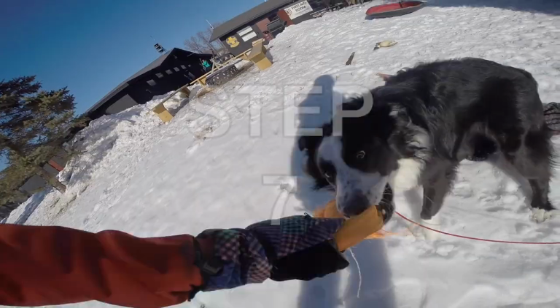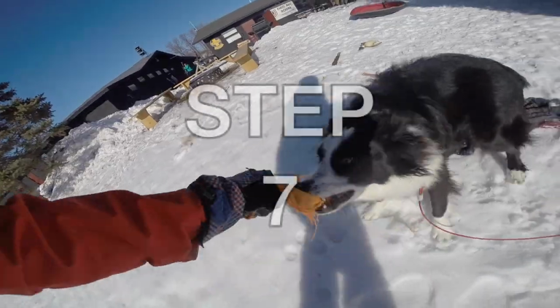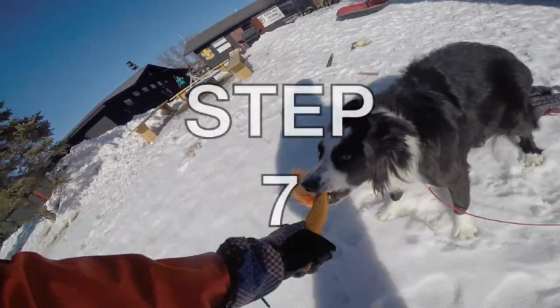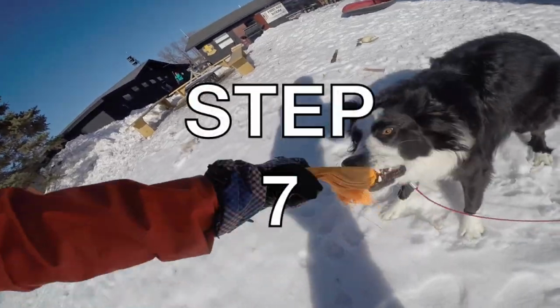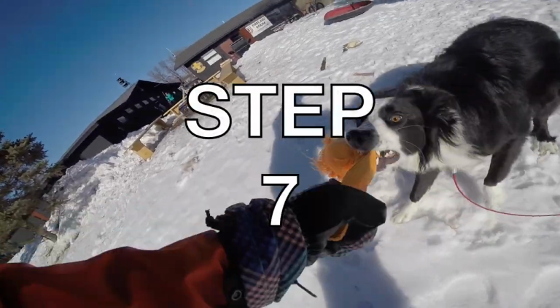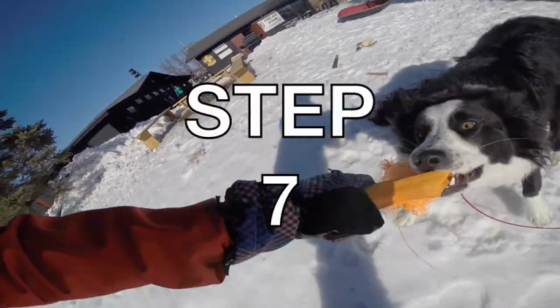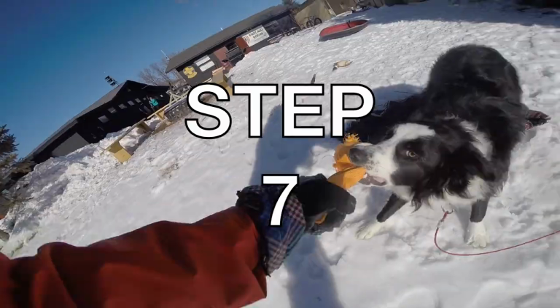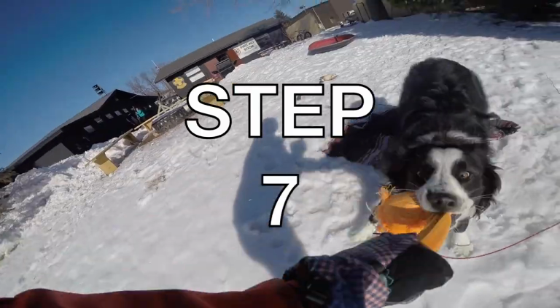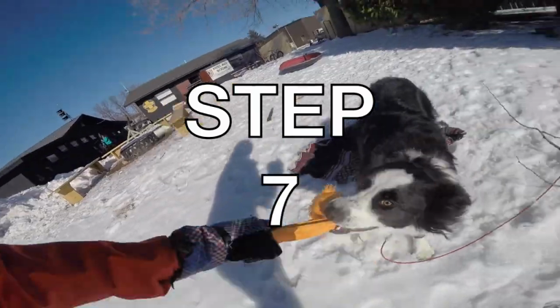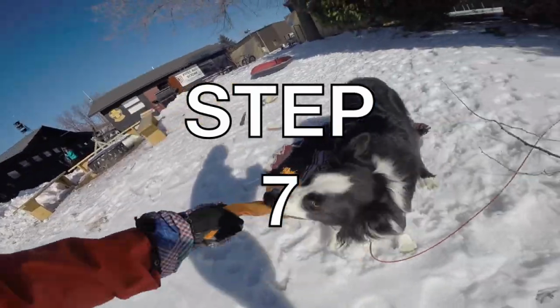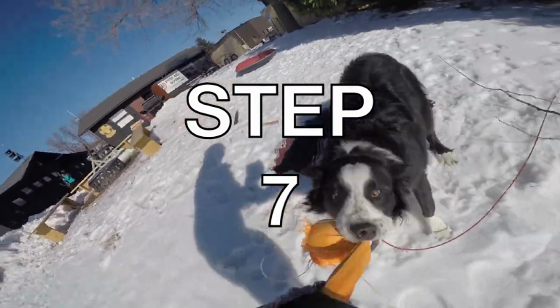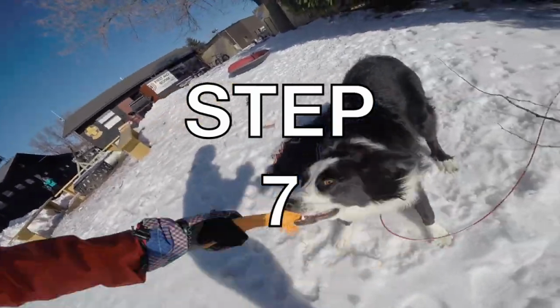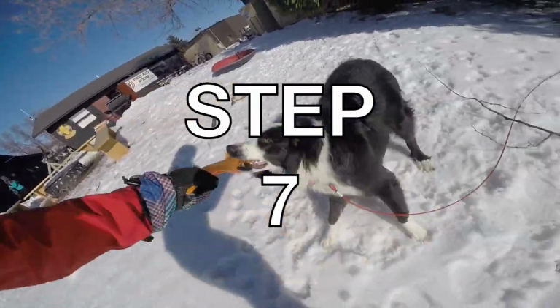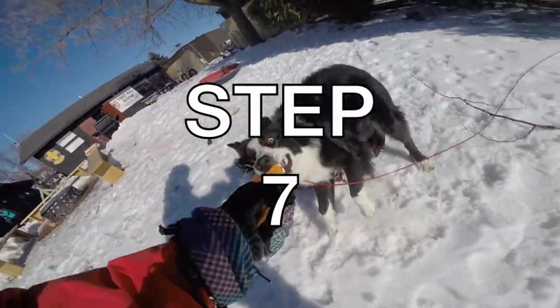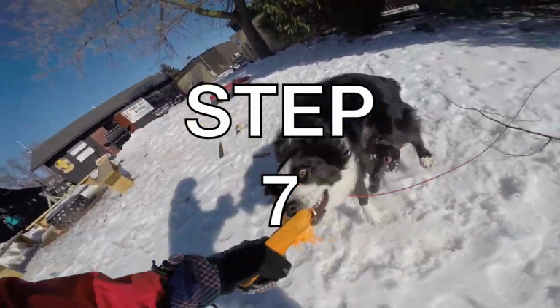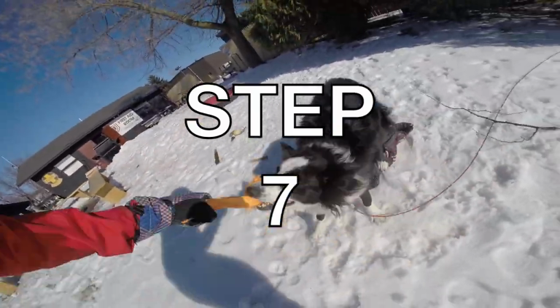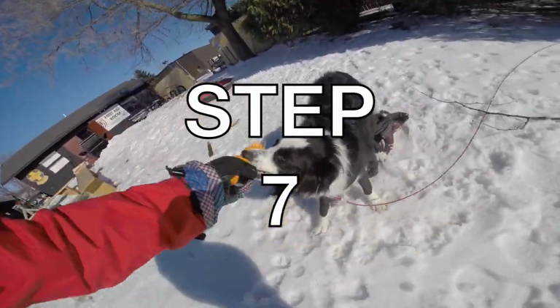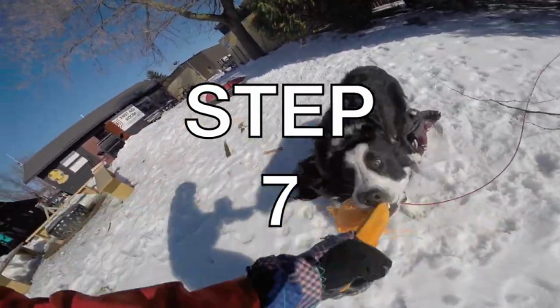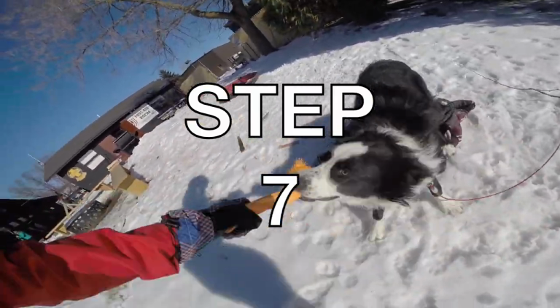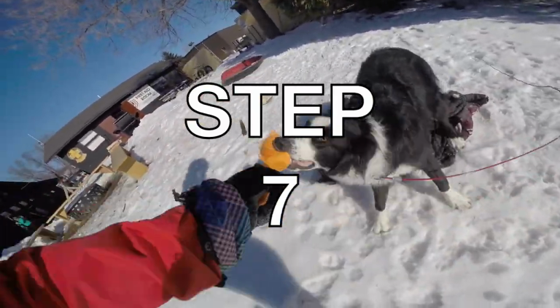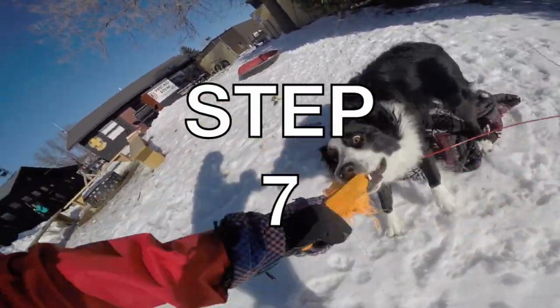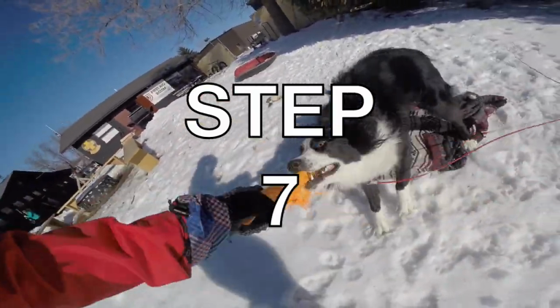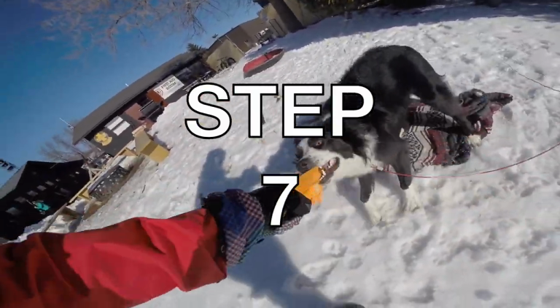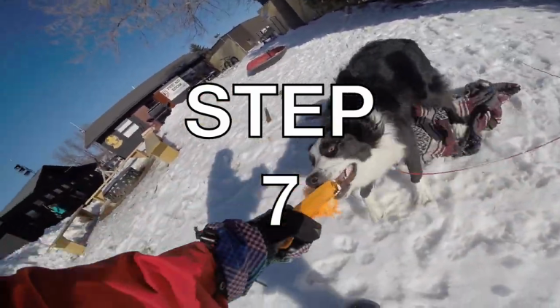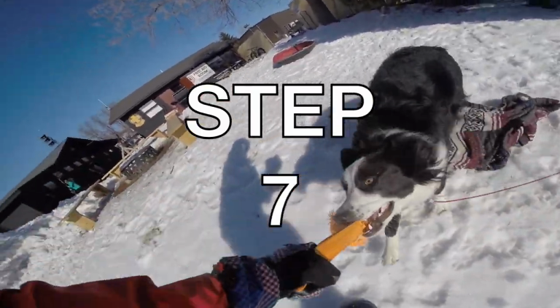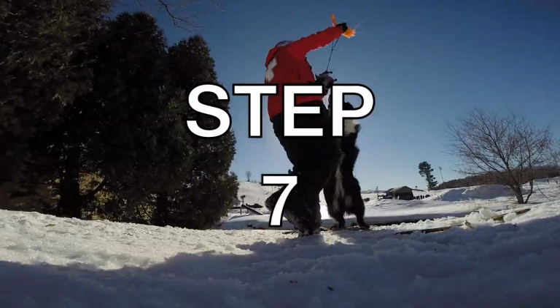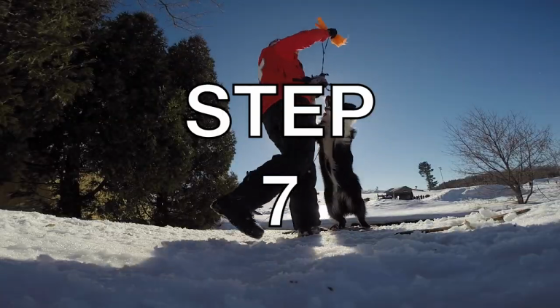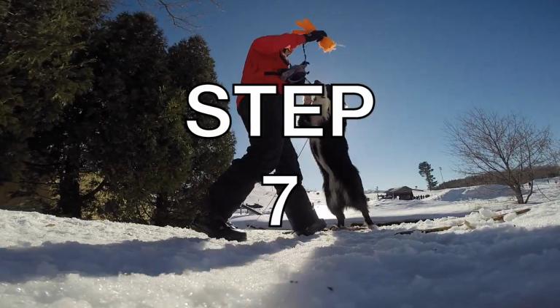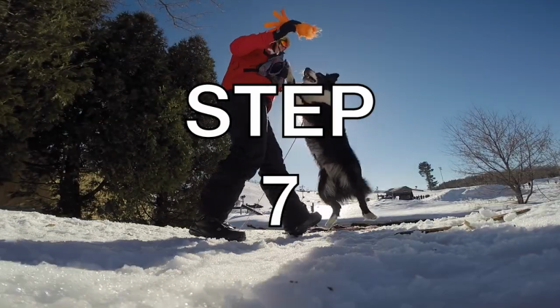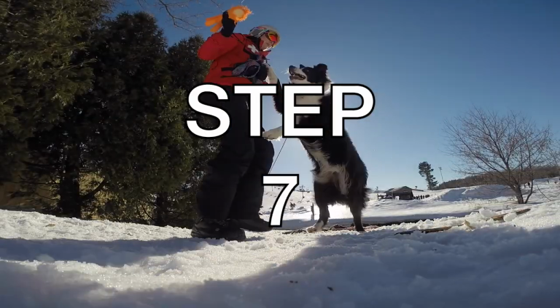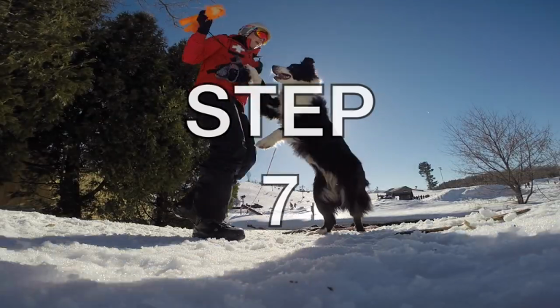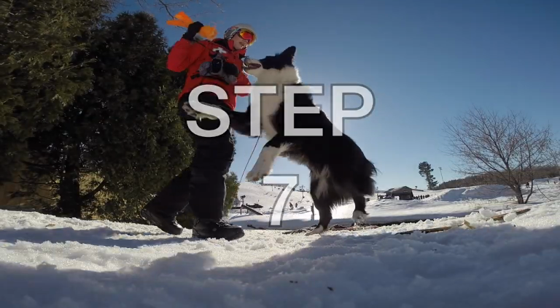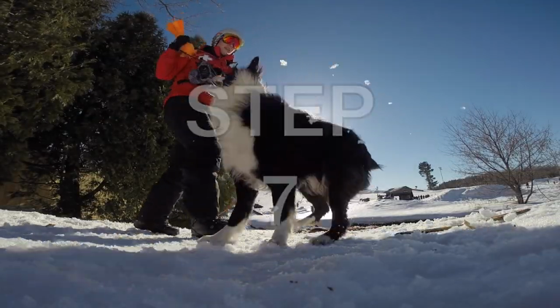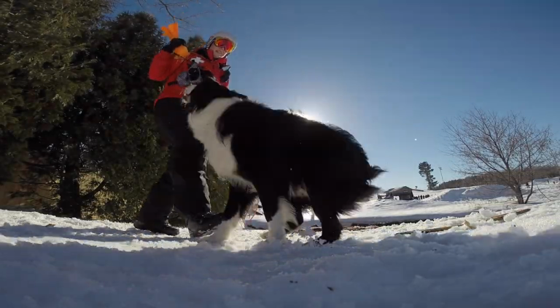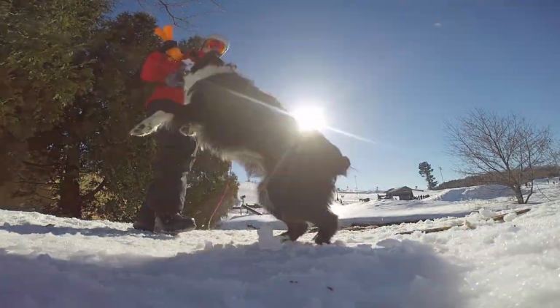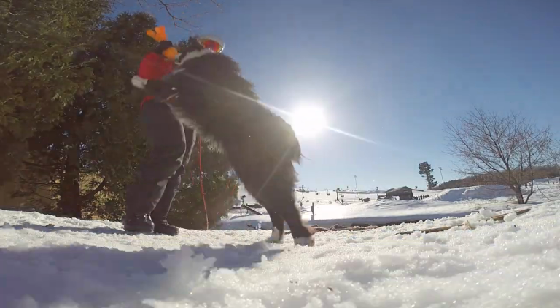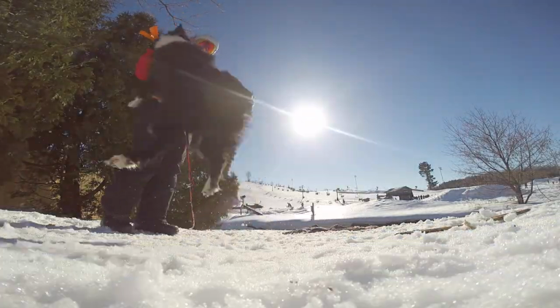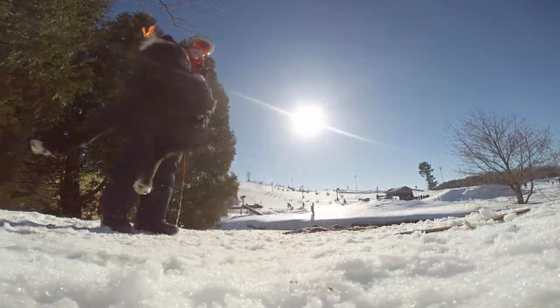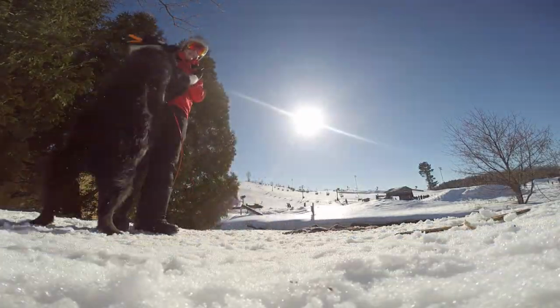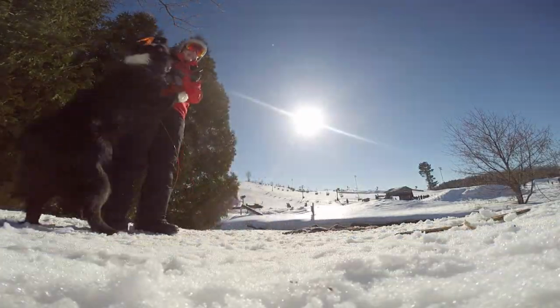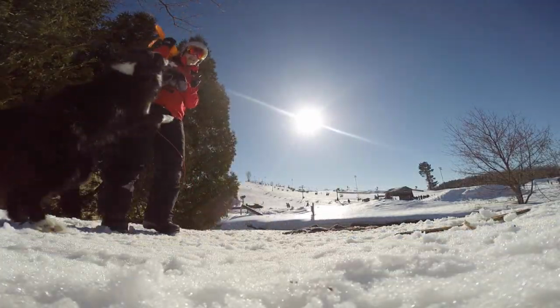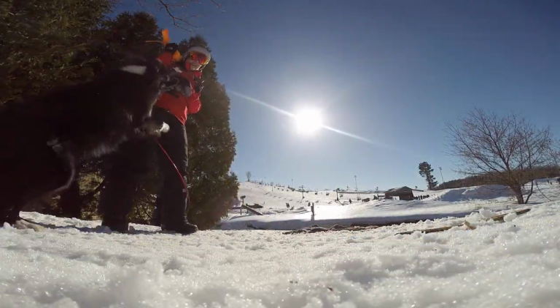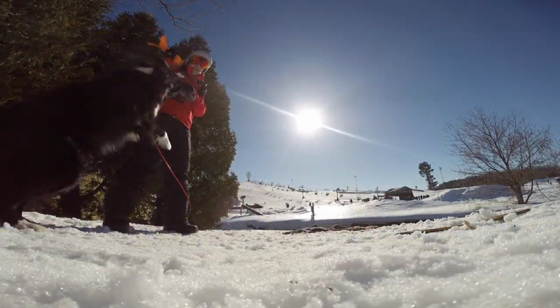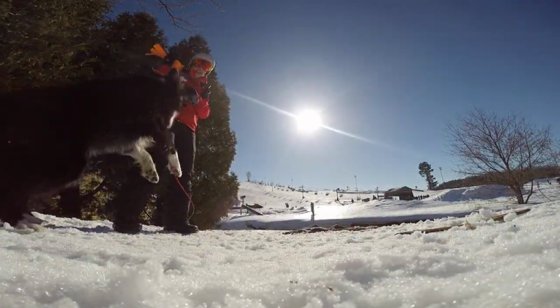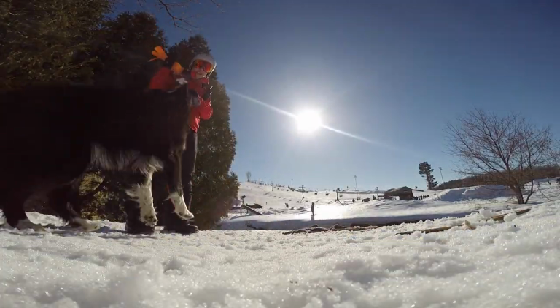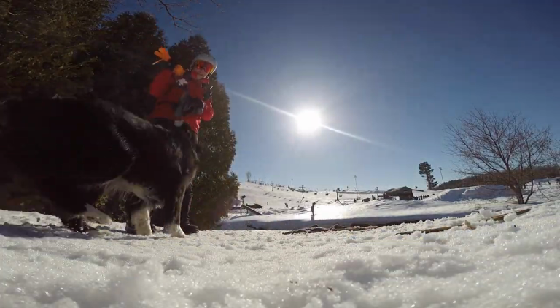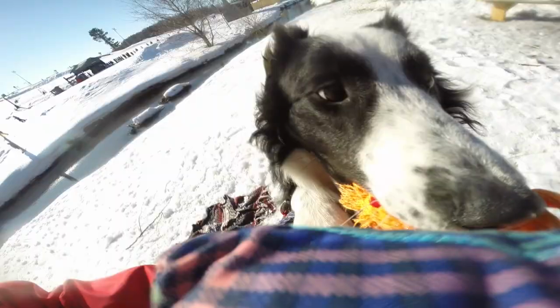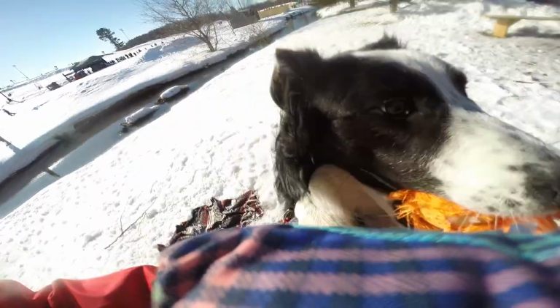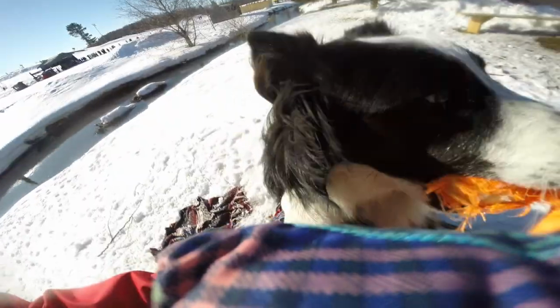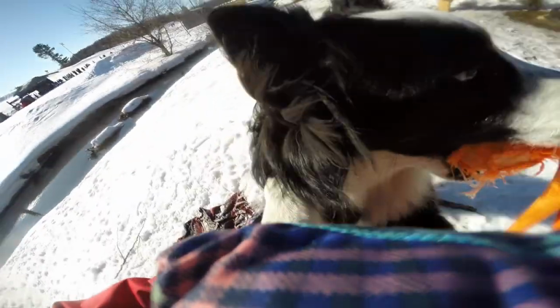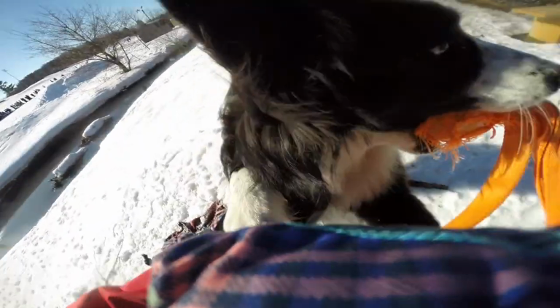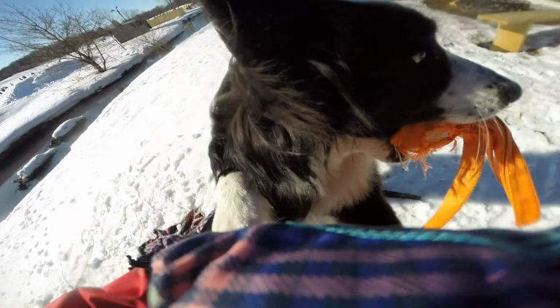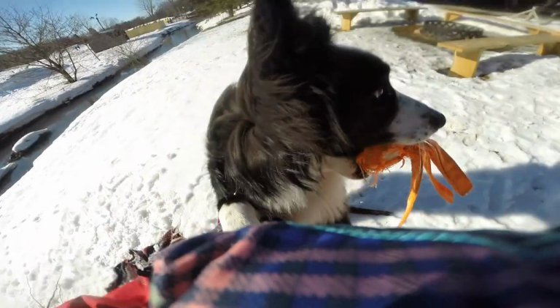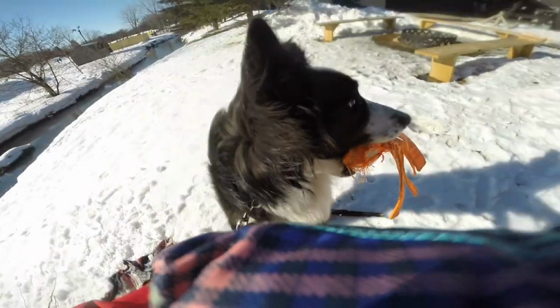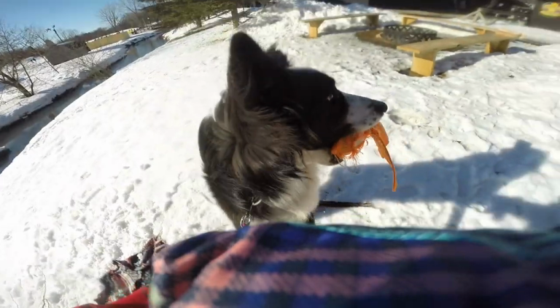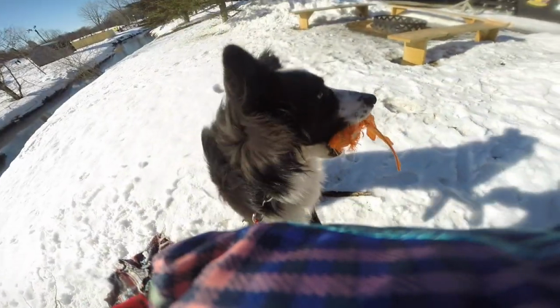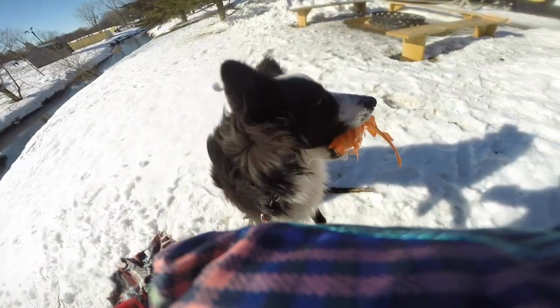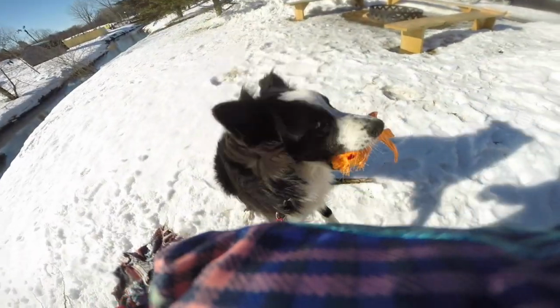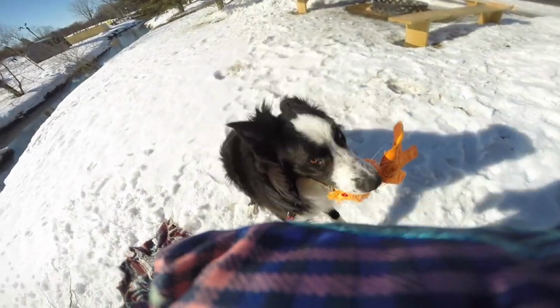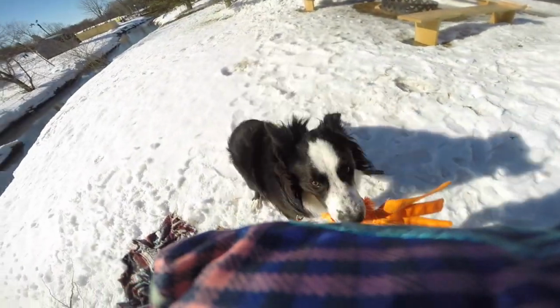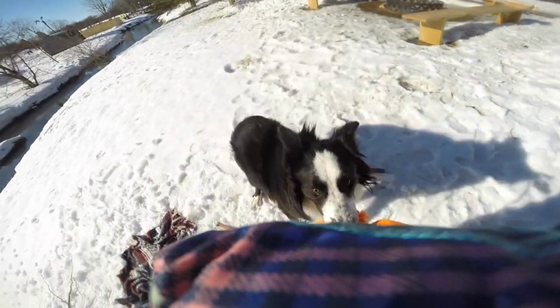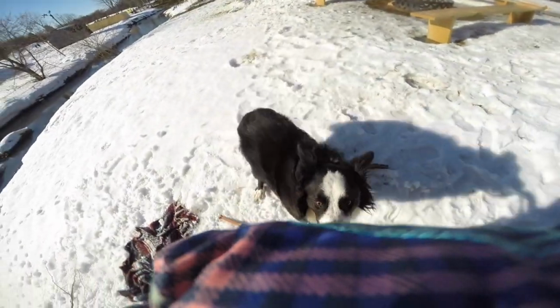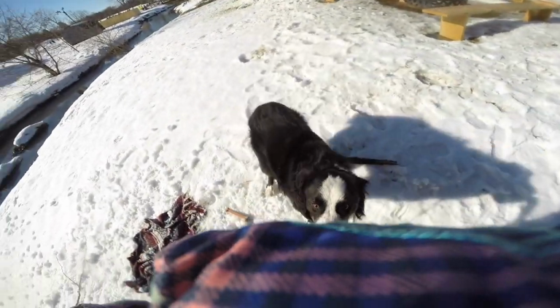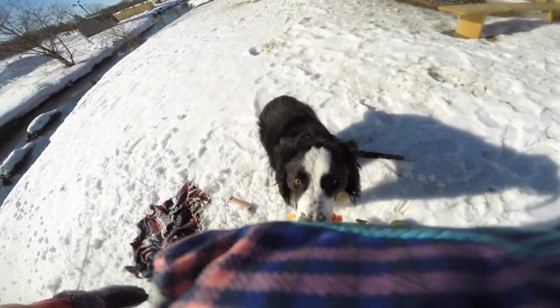Step seven: get a trail dog and give him a sweet ski name like Summit or Aspen. Make sure to get him a vest so he looks official.